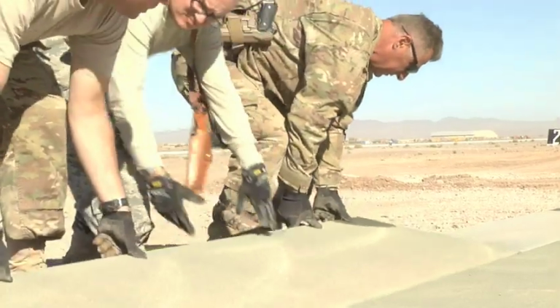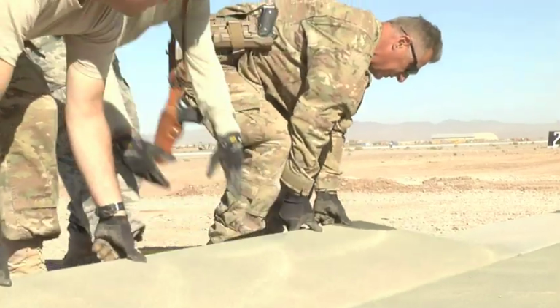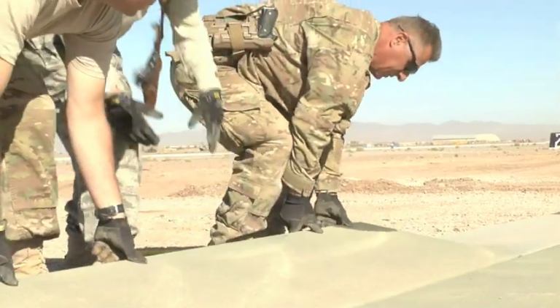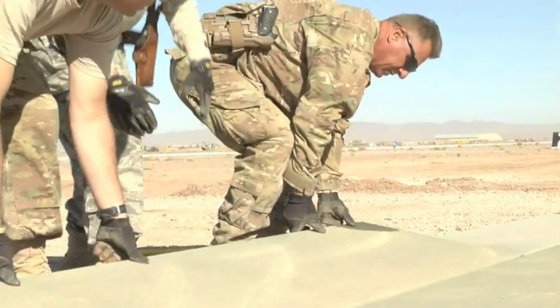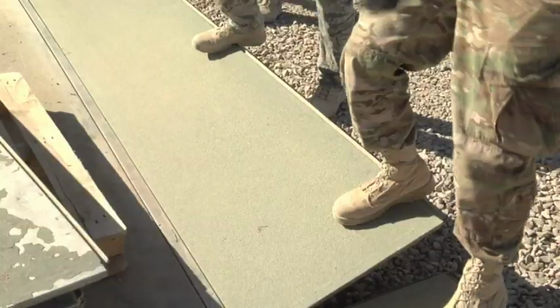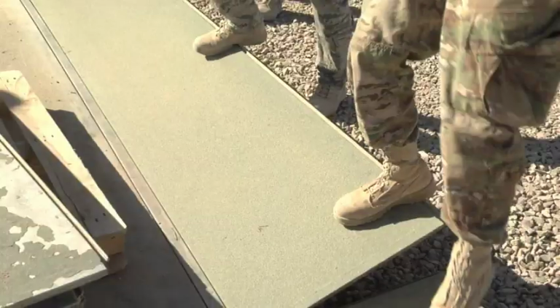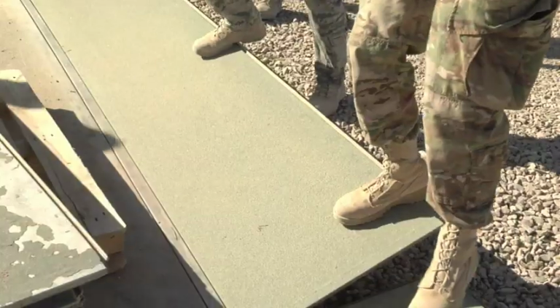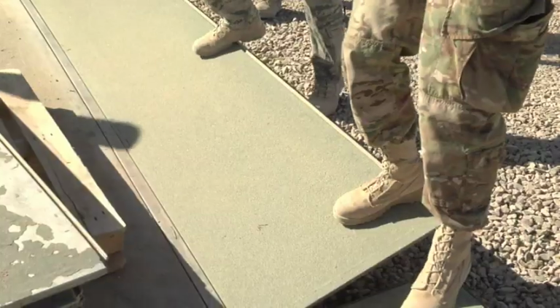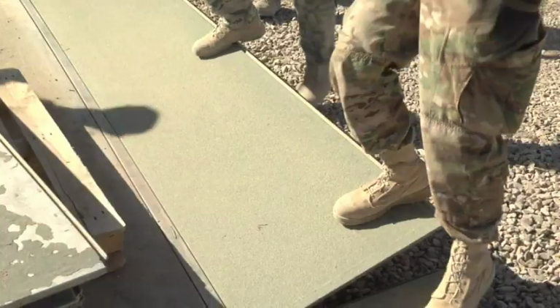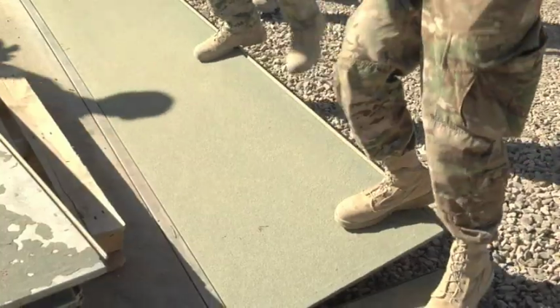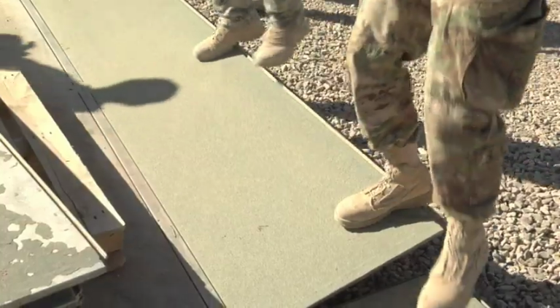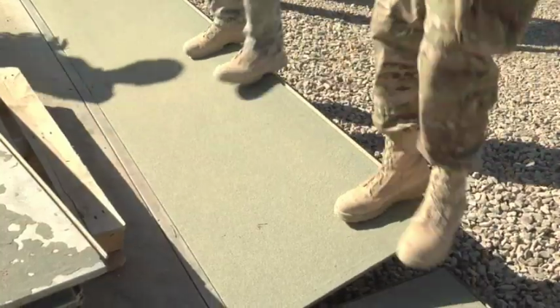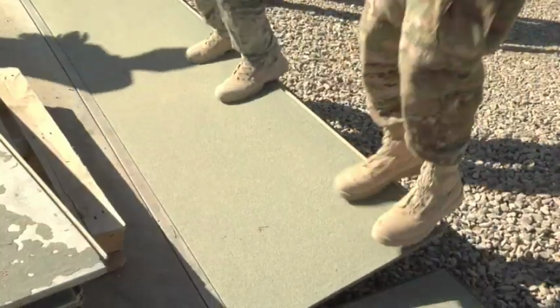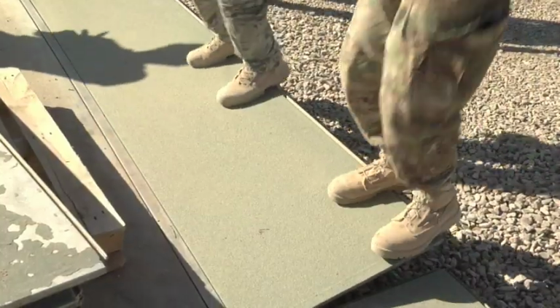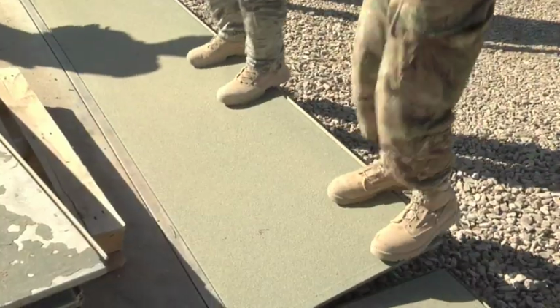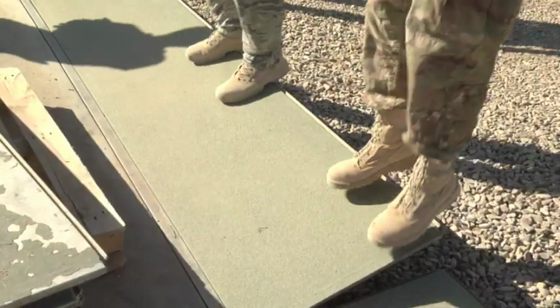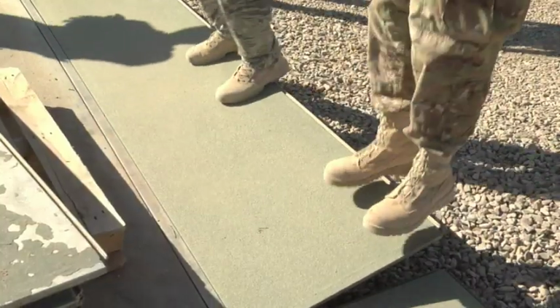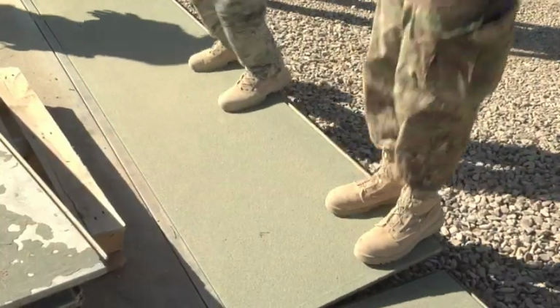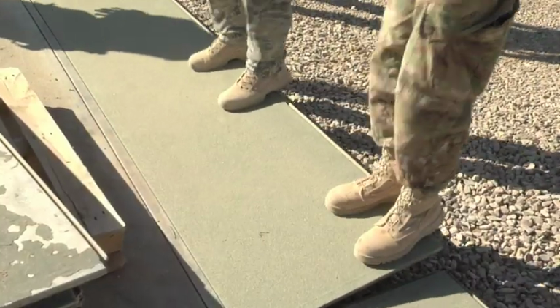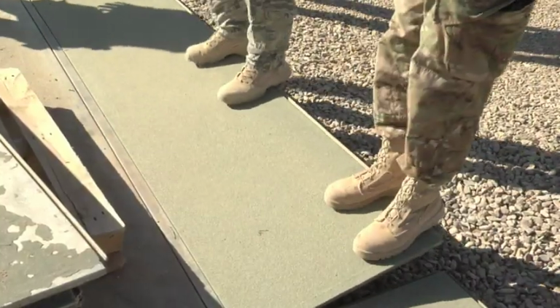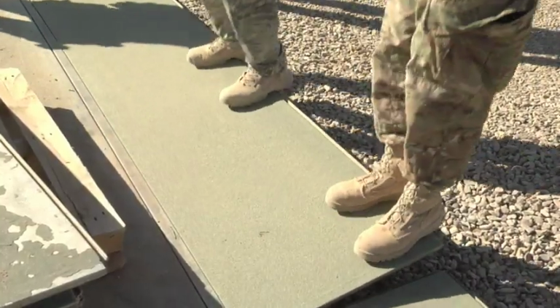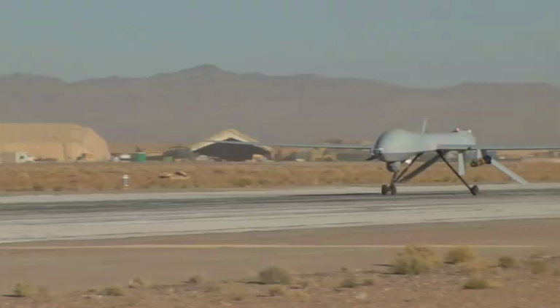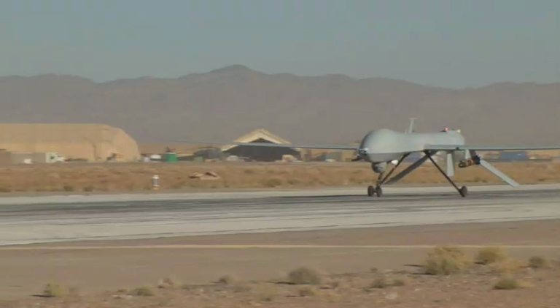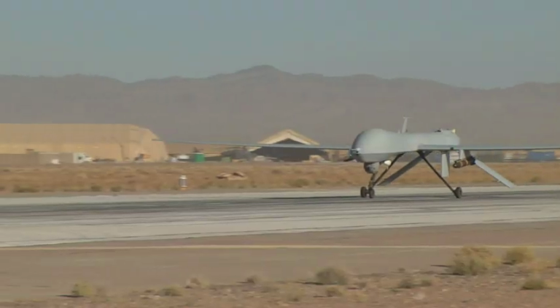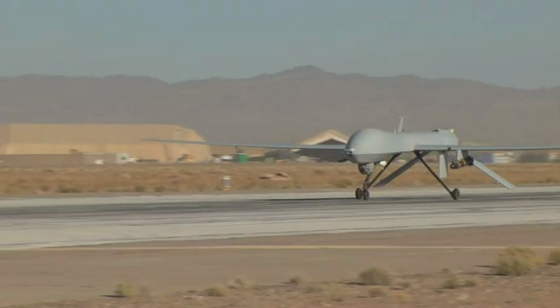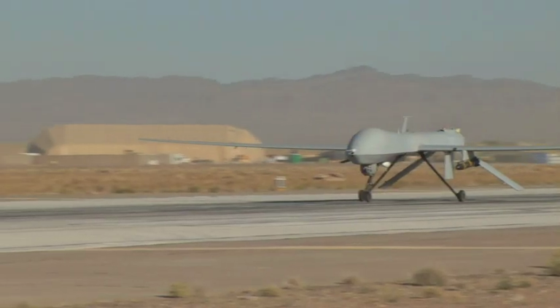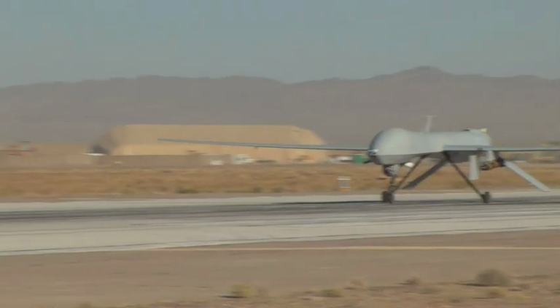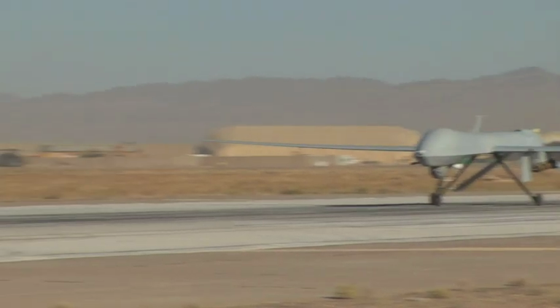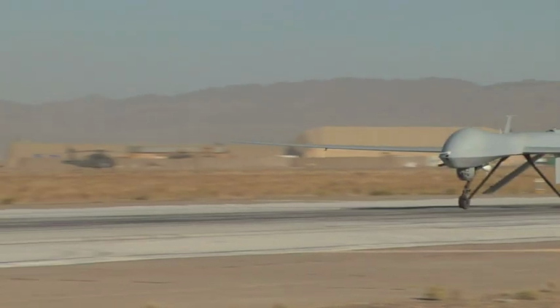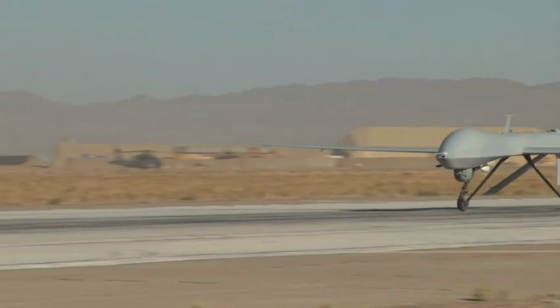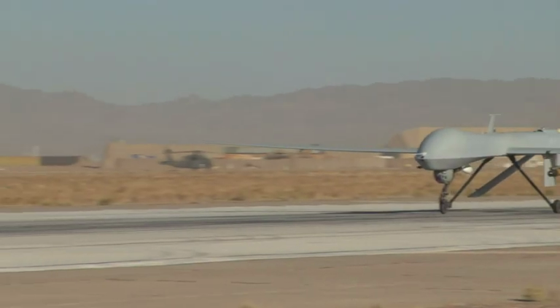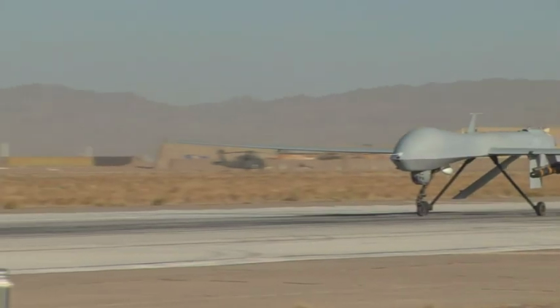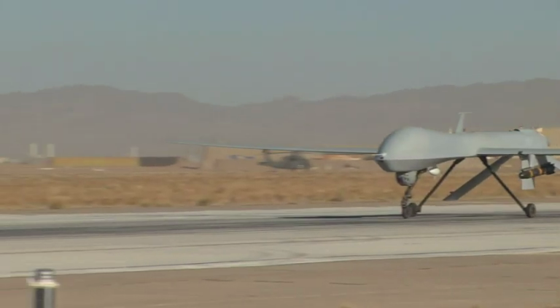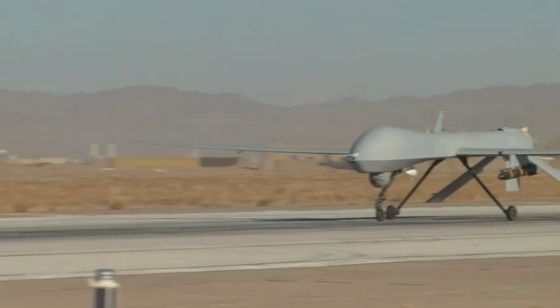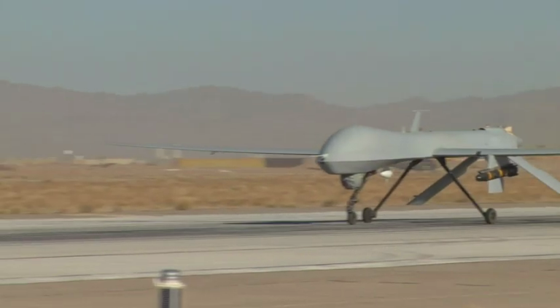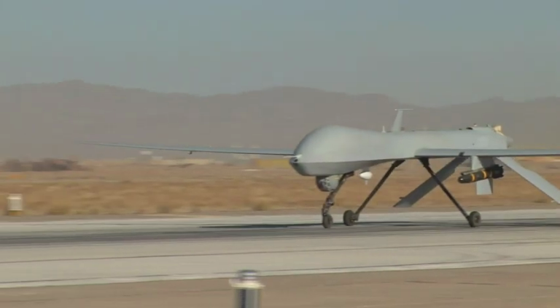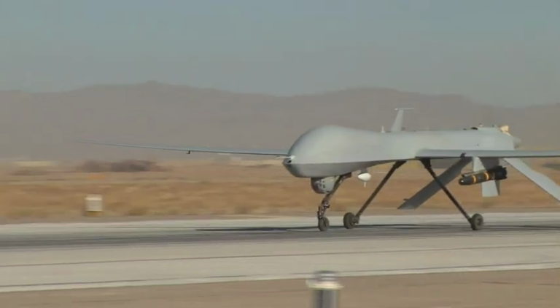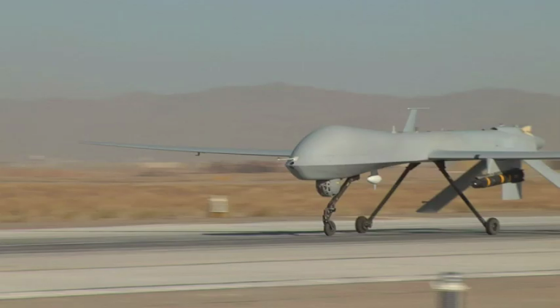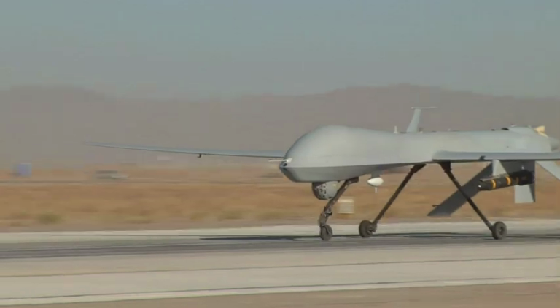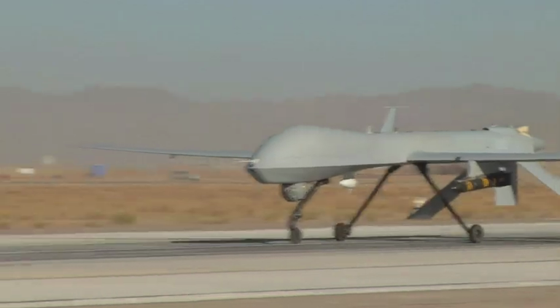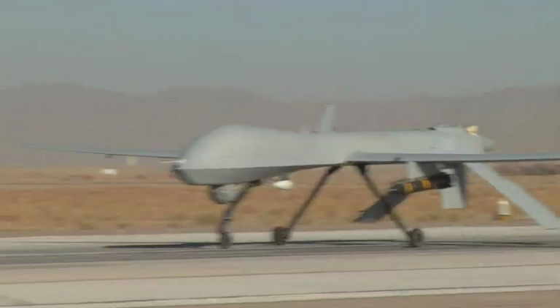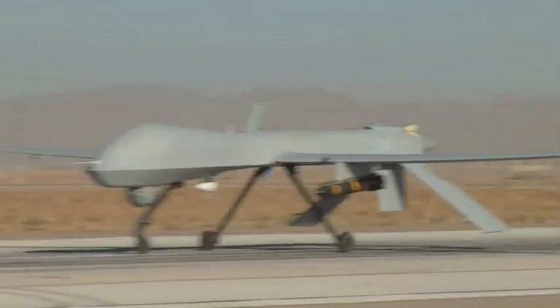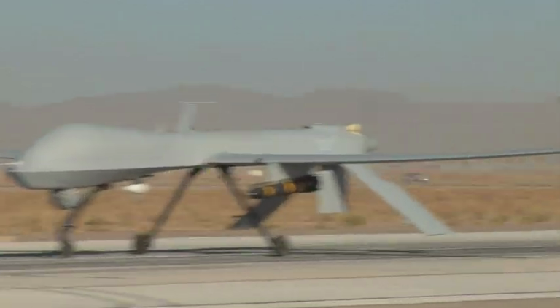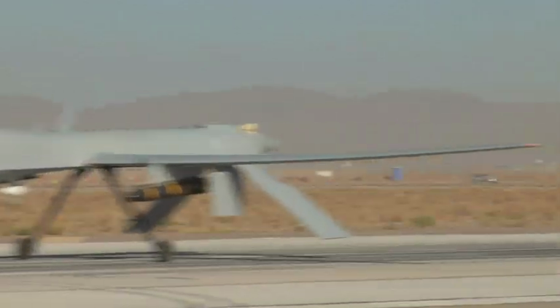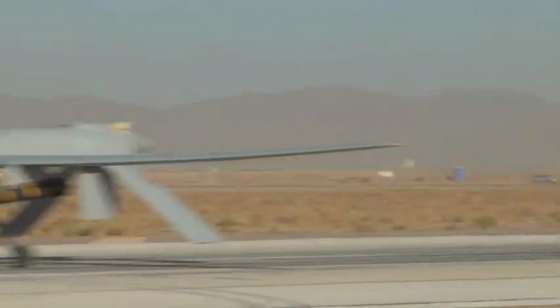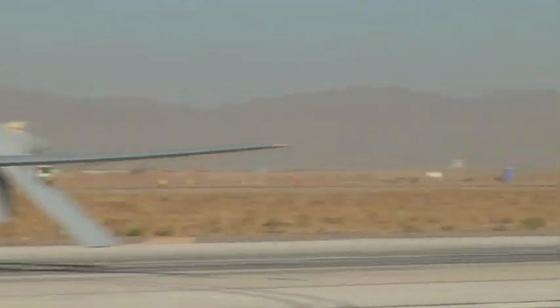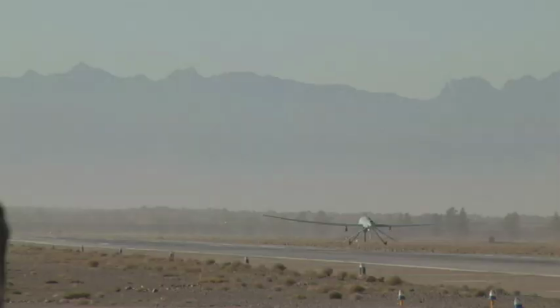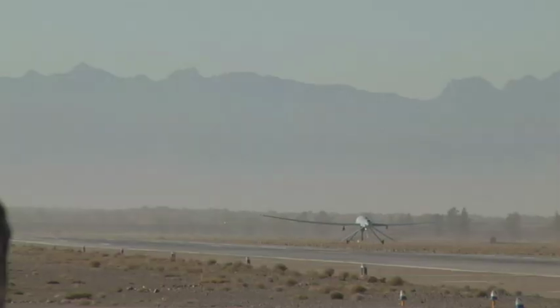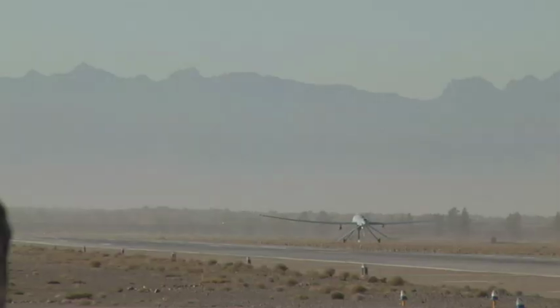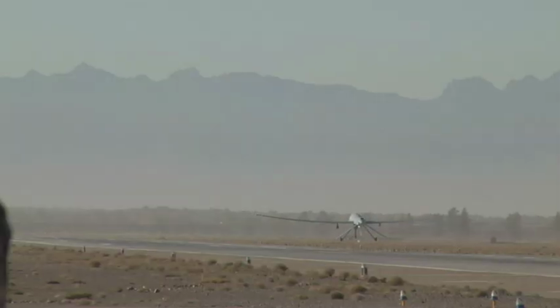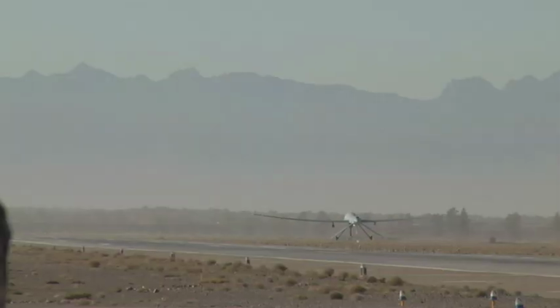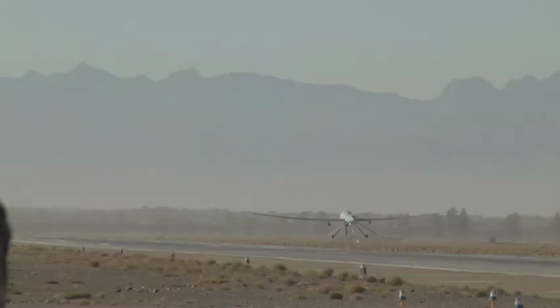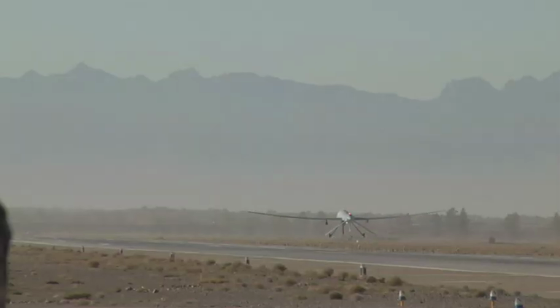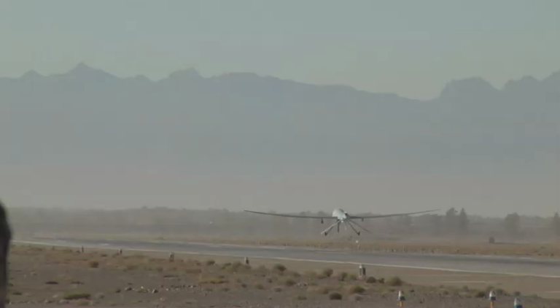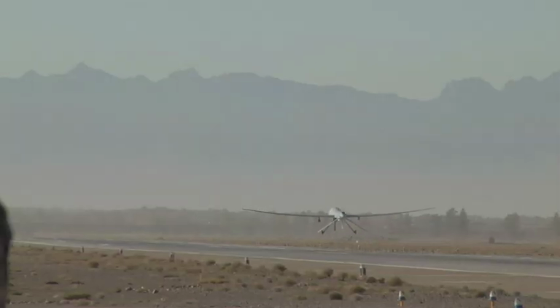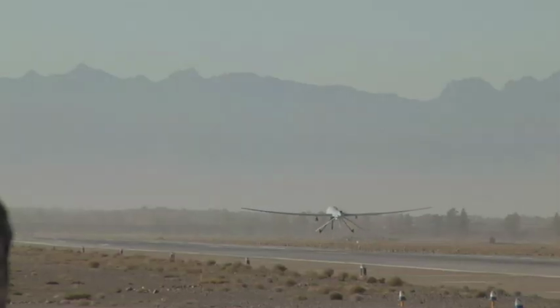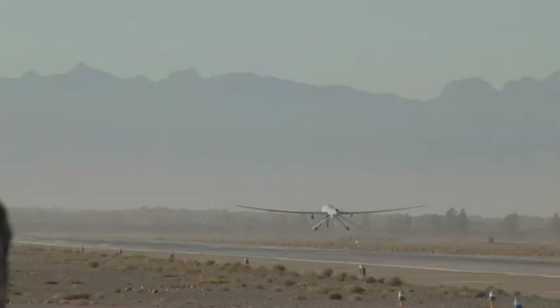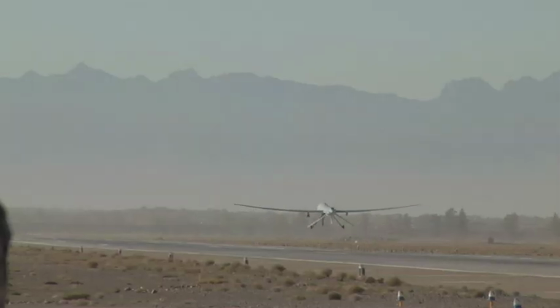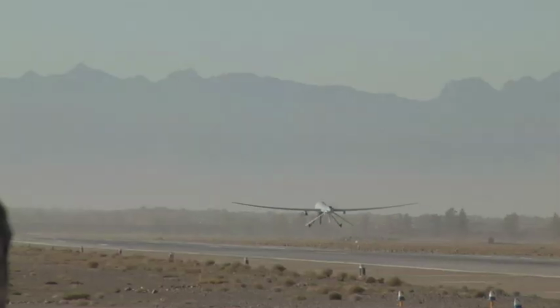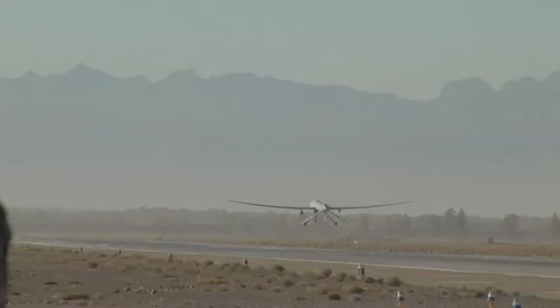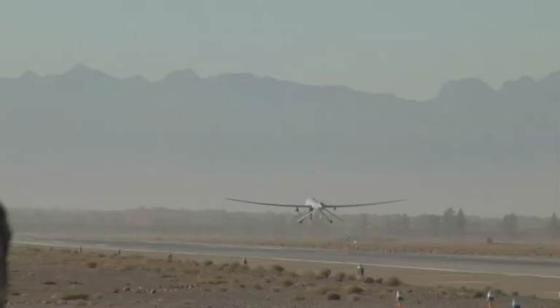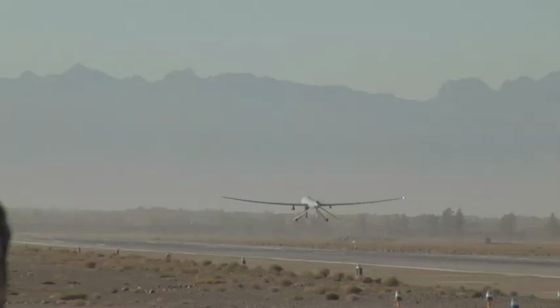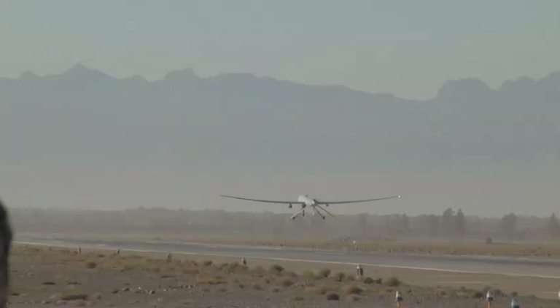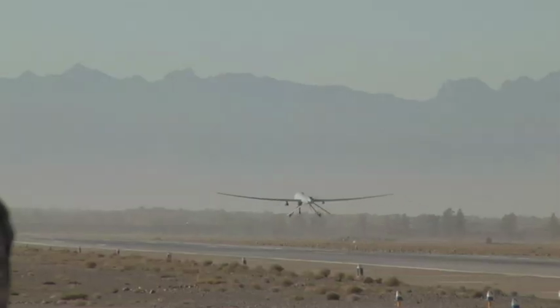It took less than a week for airmen to make the critical runway repairs. Army Sergeant Danielle Washington, Shindan Air Base, Afghanistan.